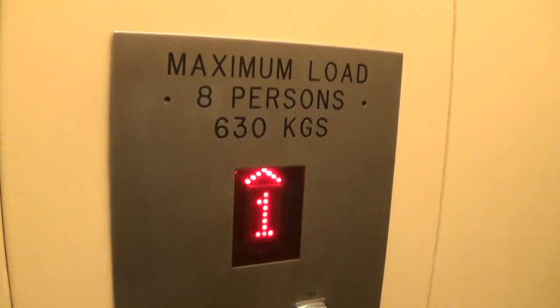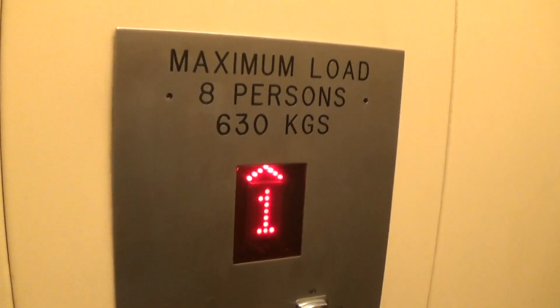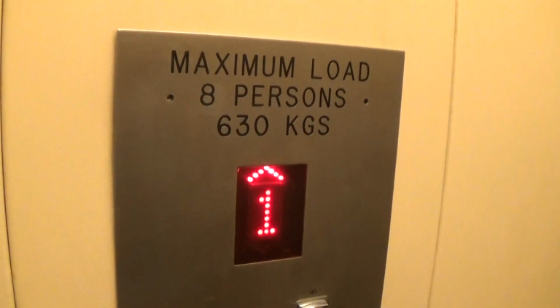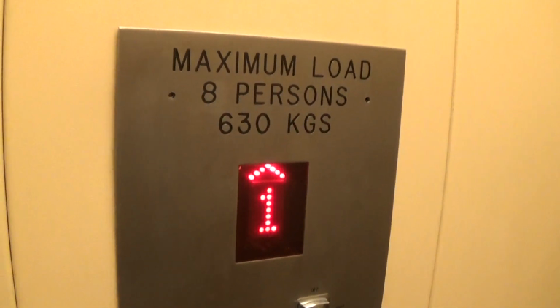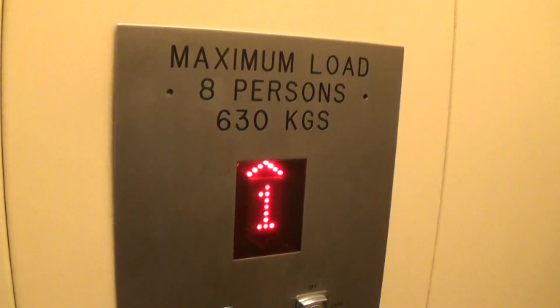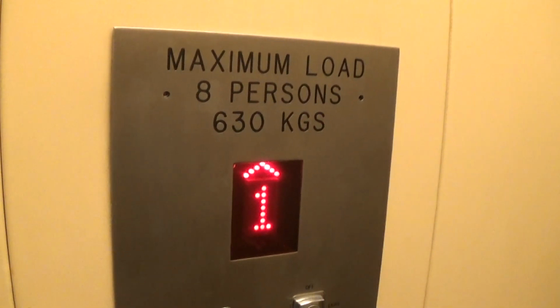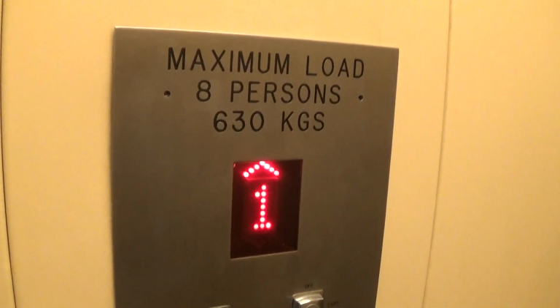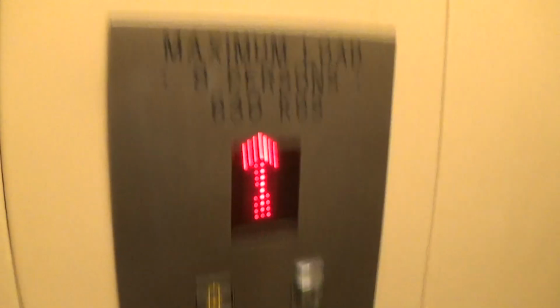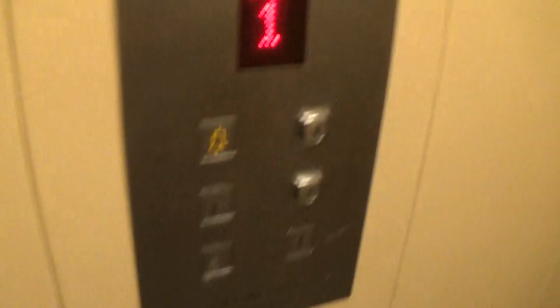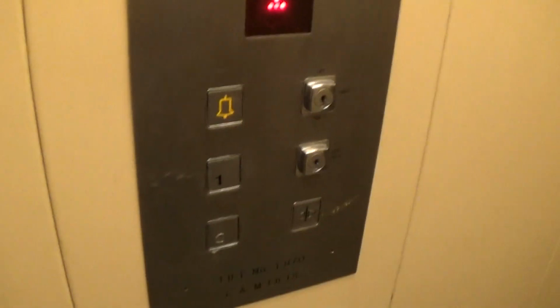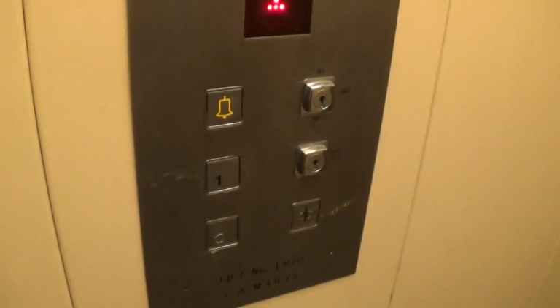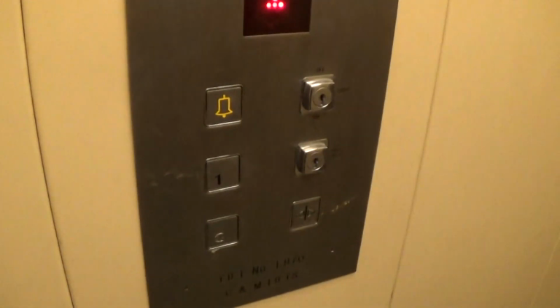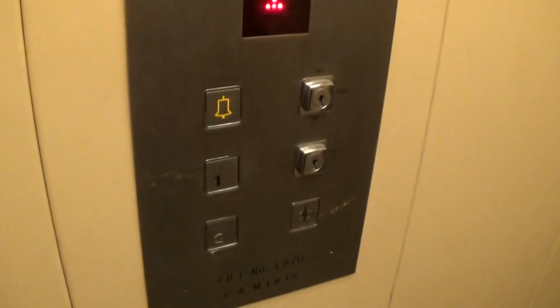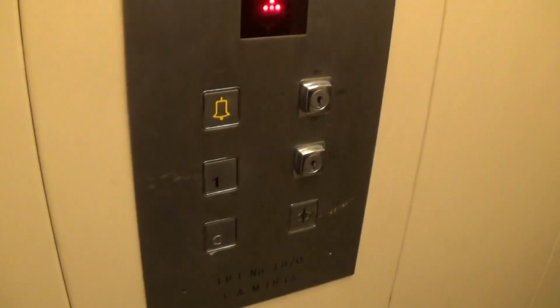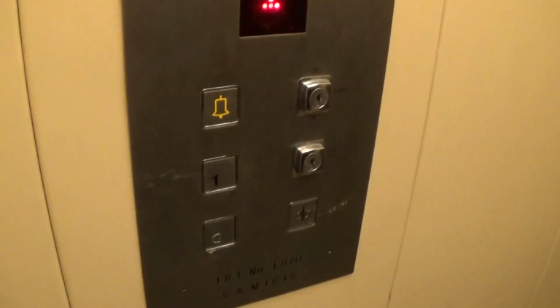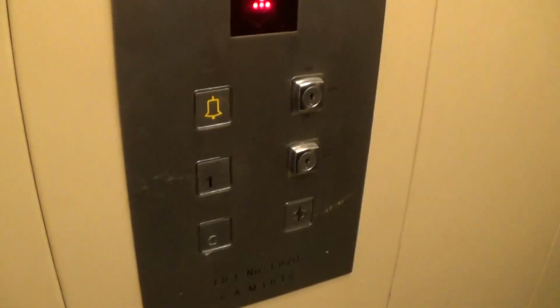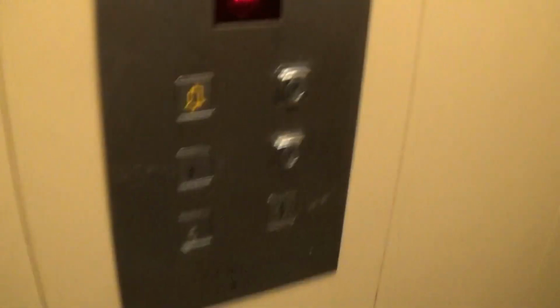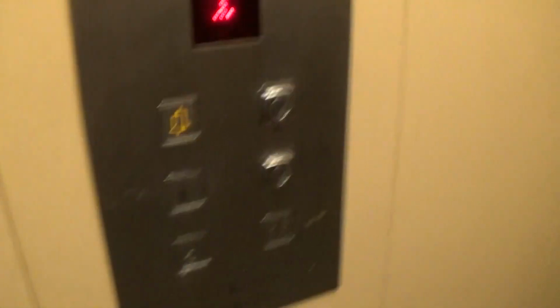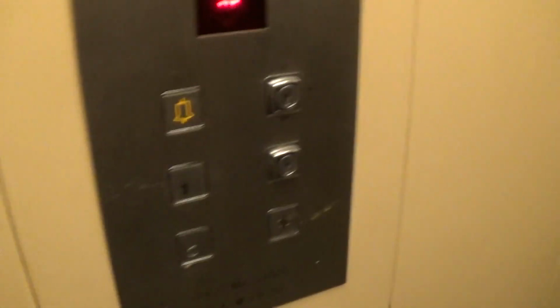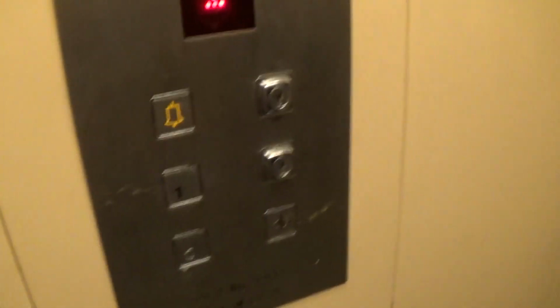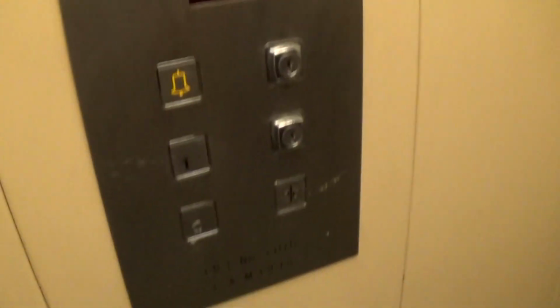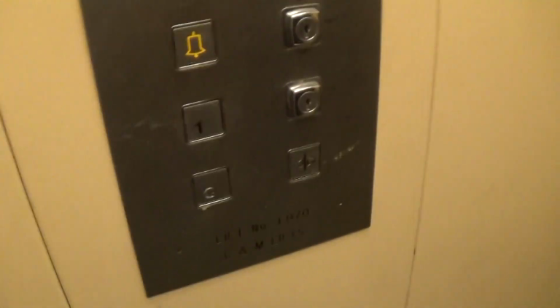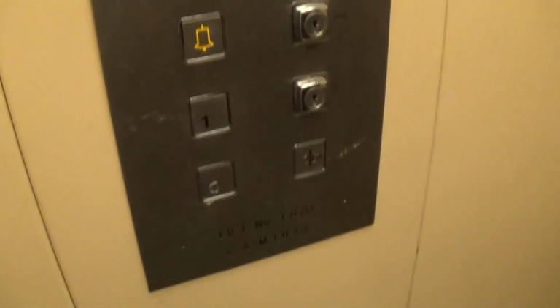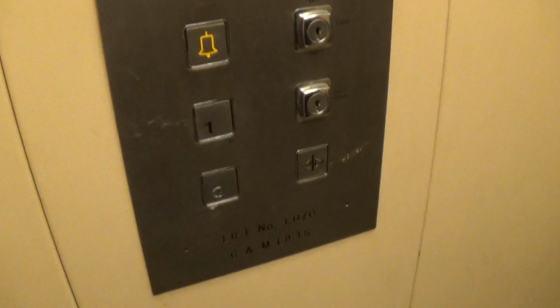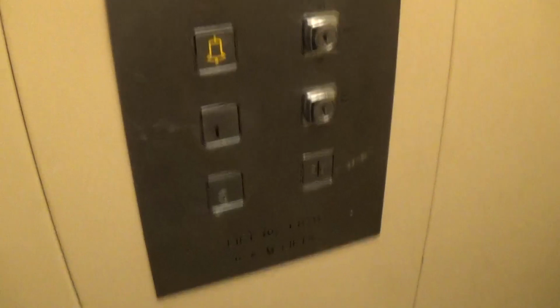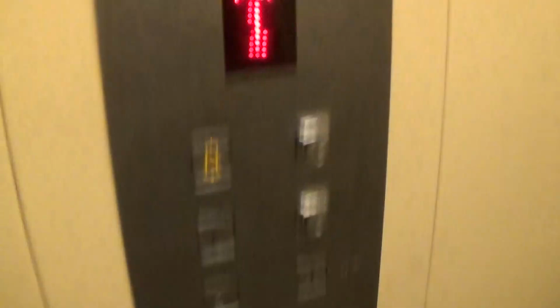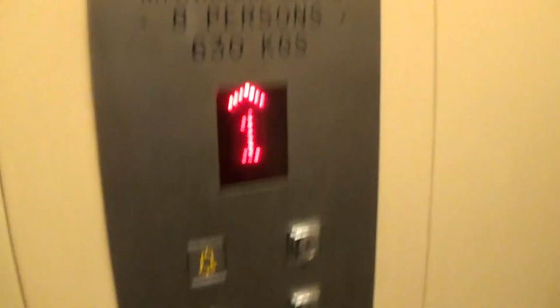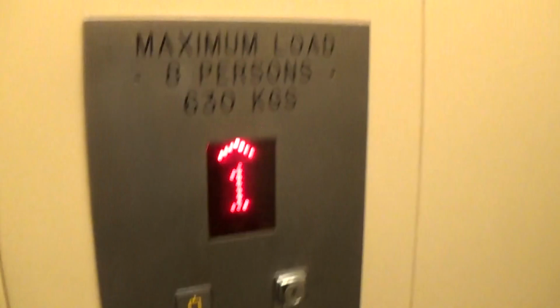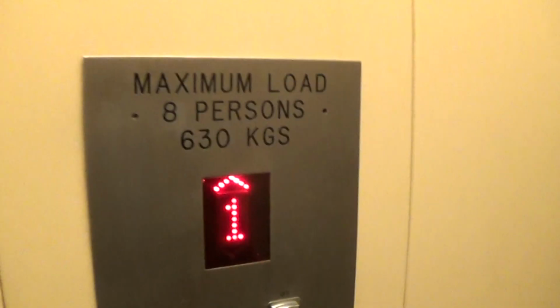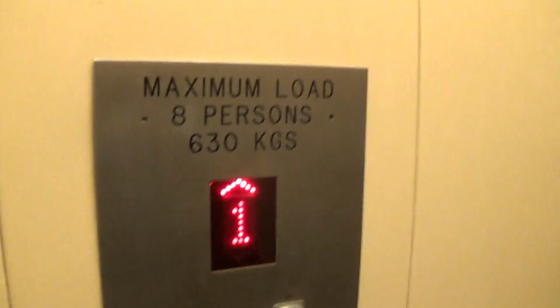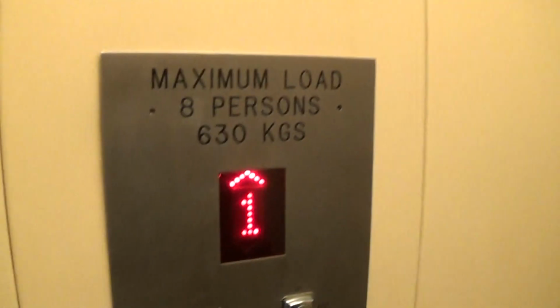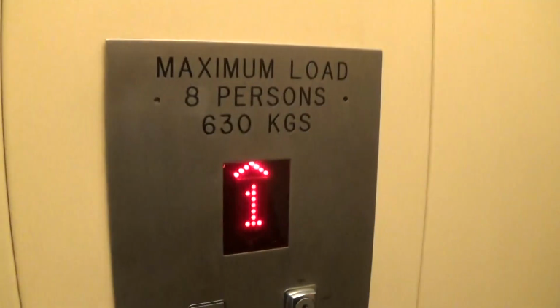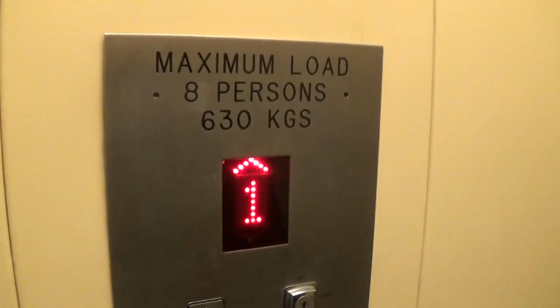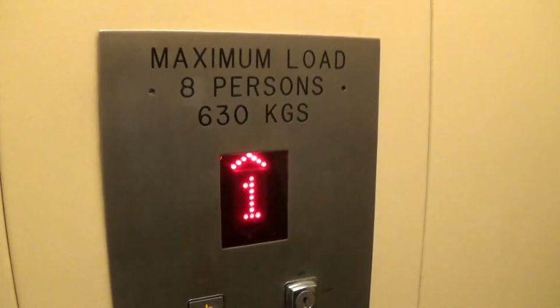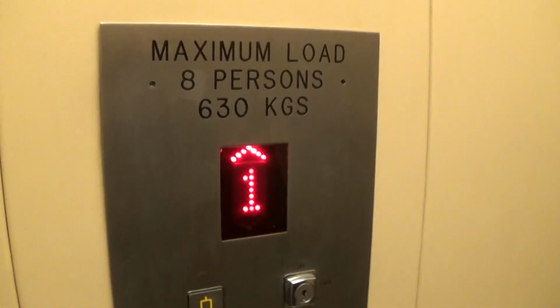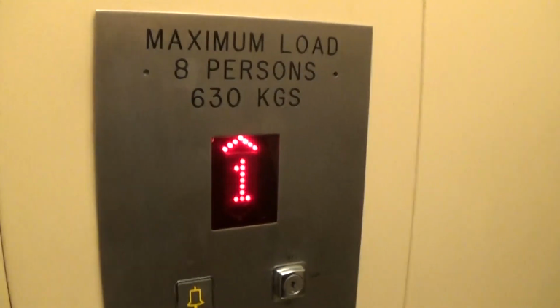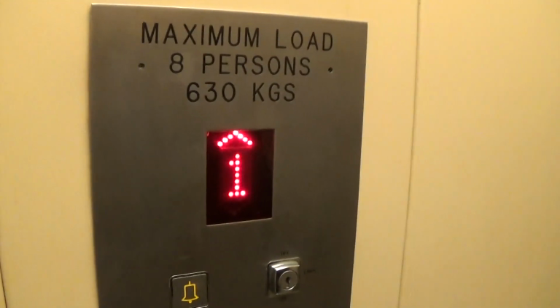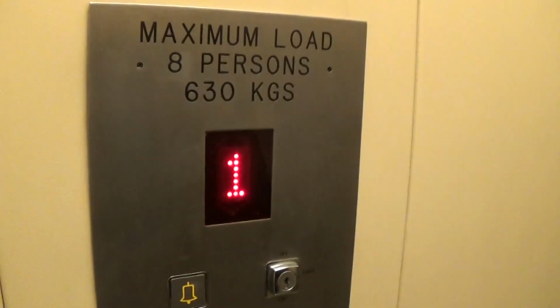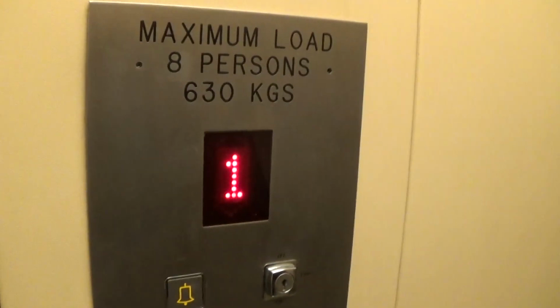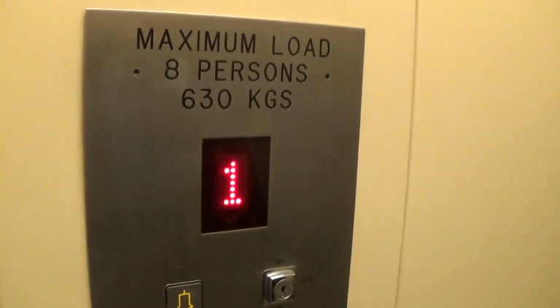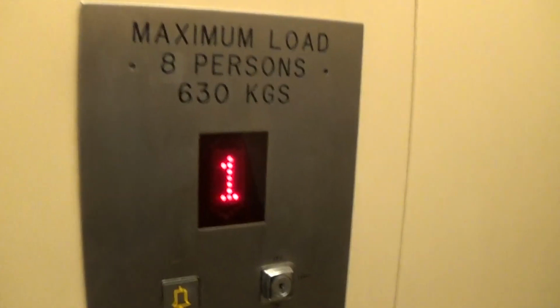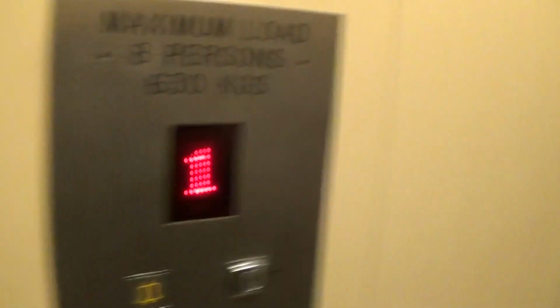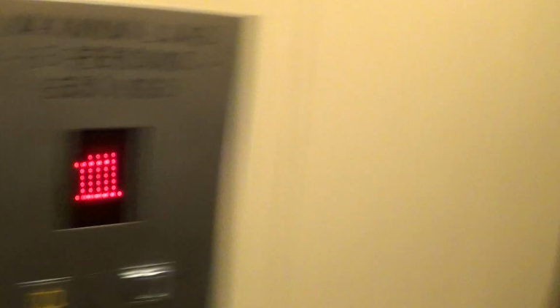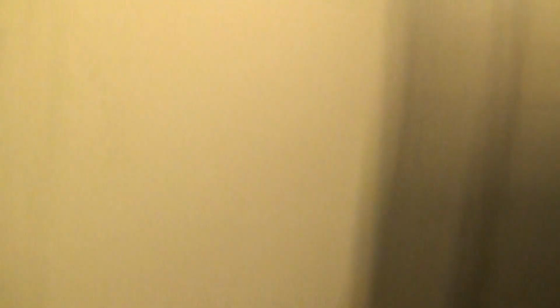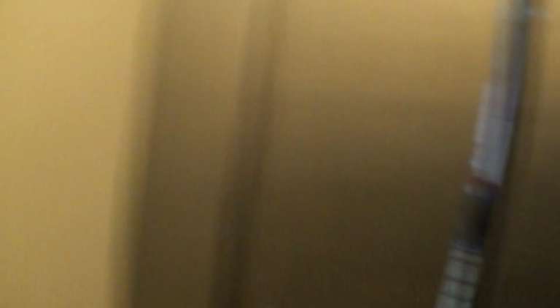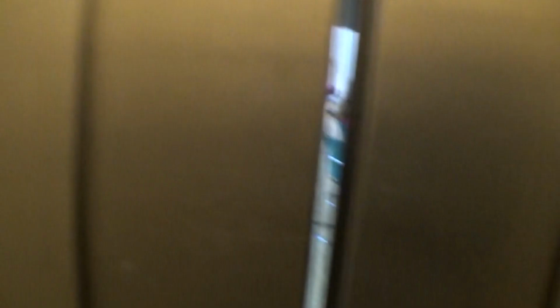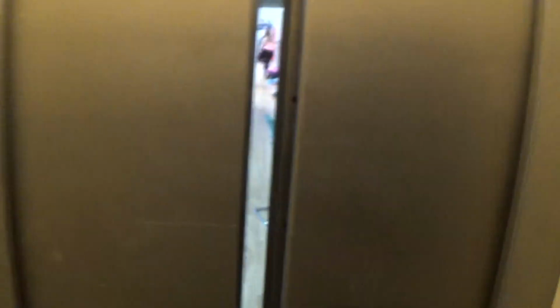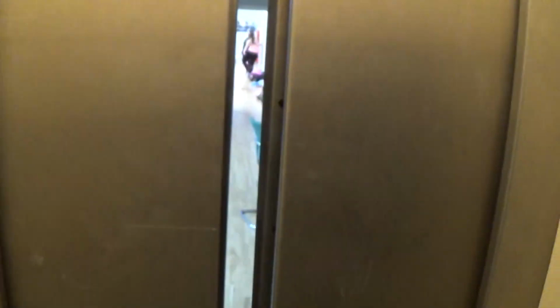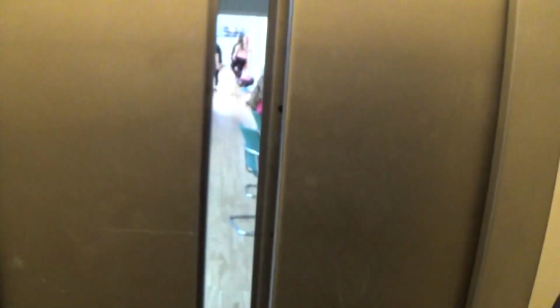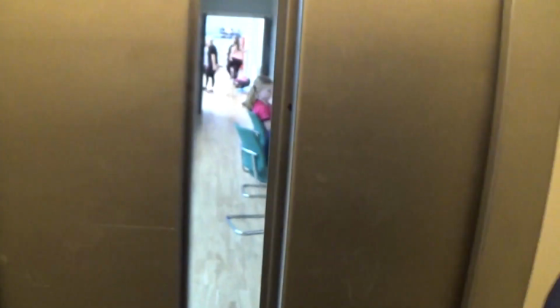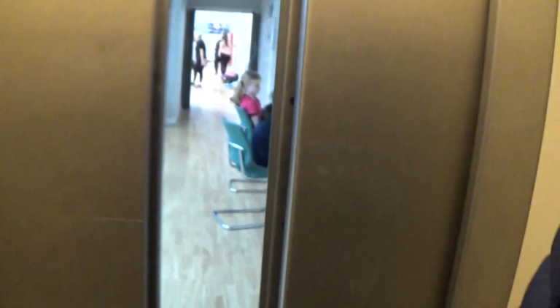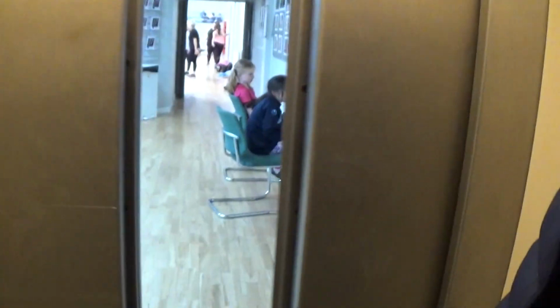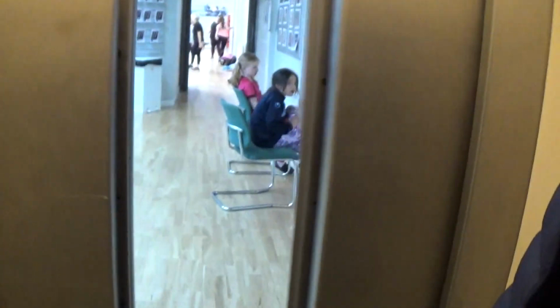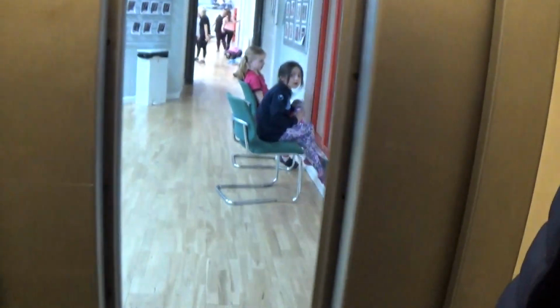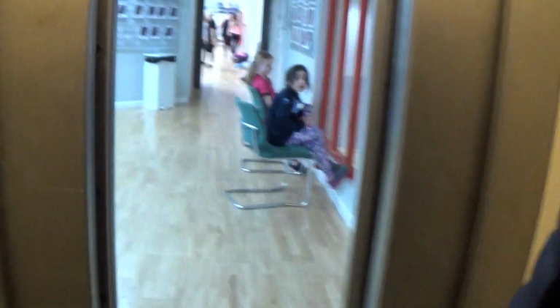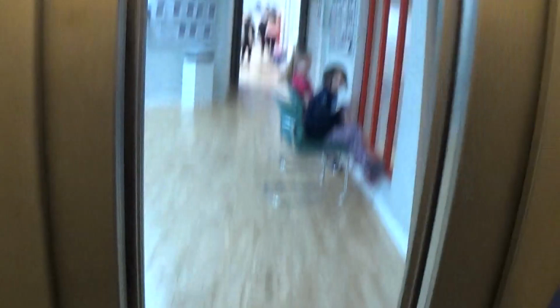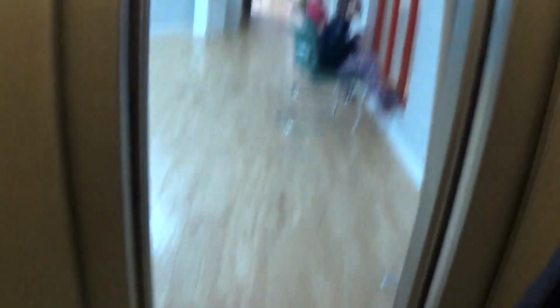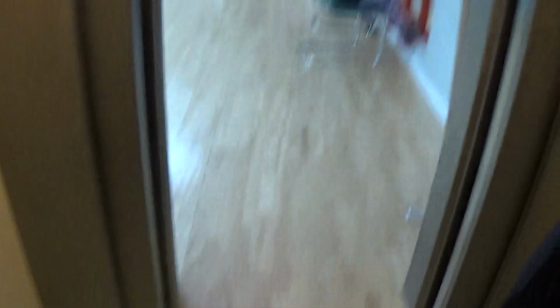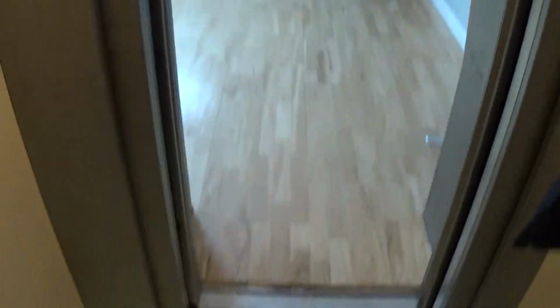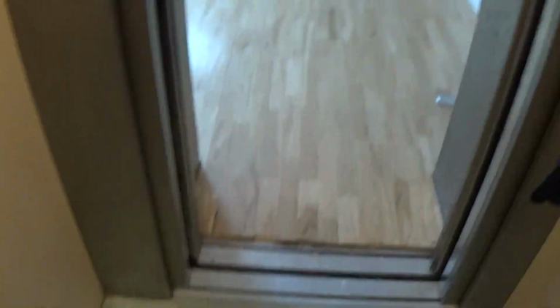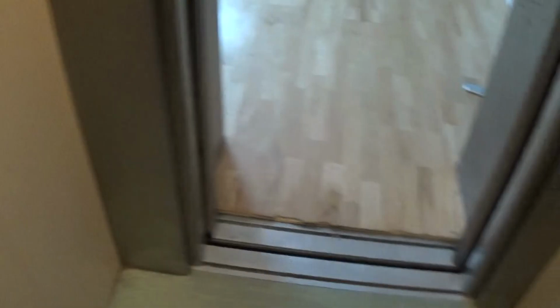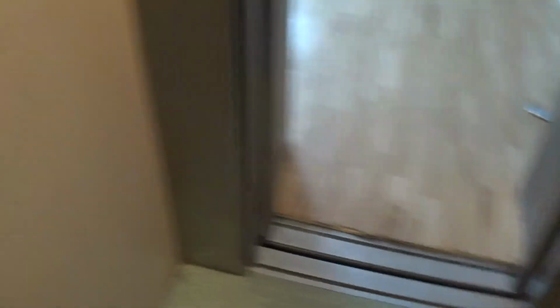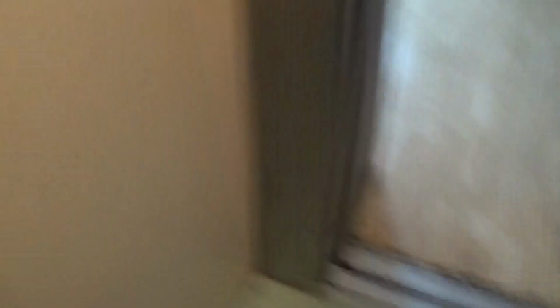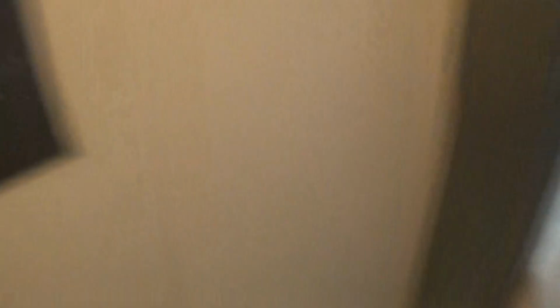Here we are at floor one. These are the fixtures. Back down to G for a closer view.